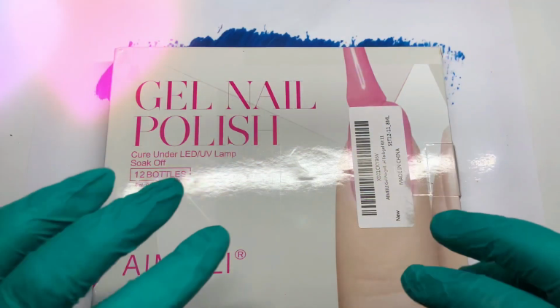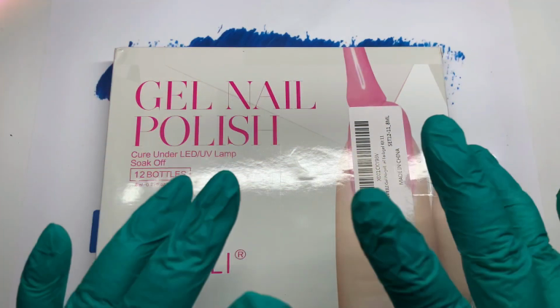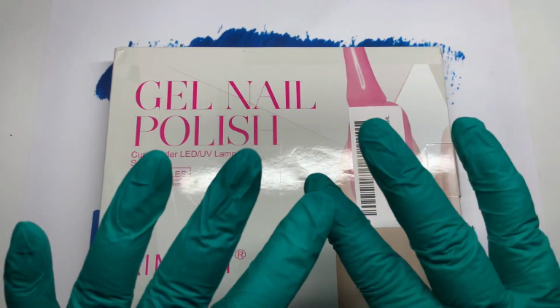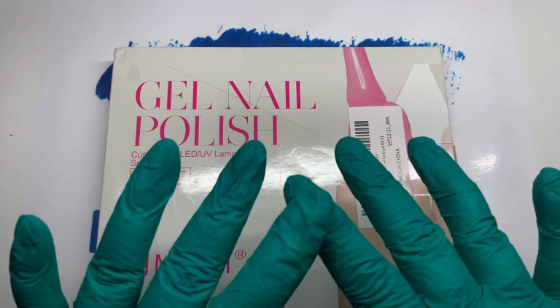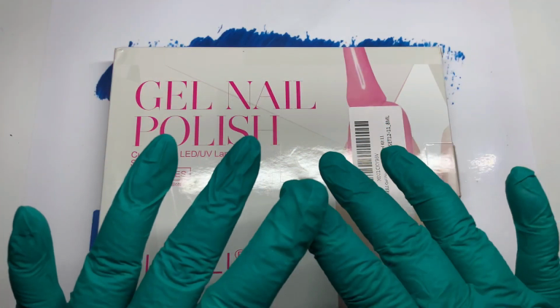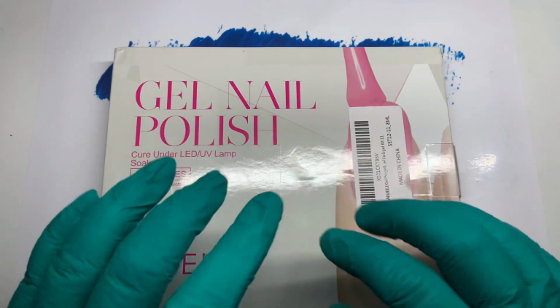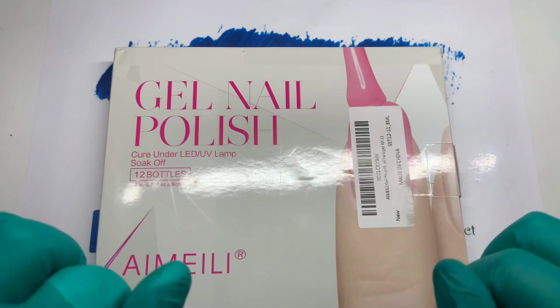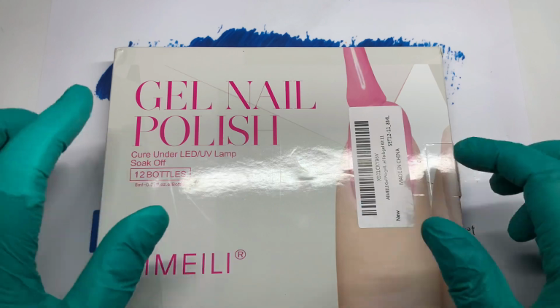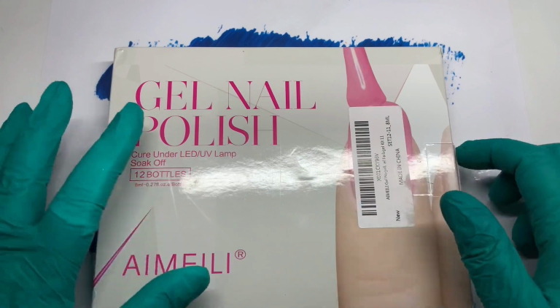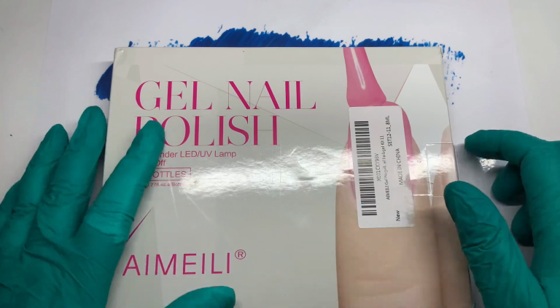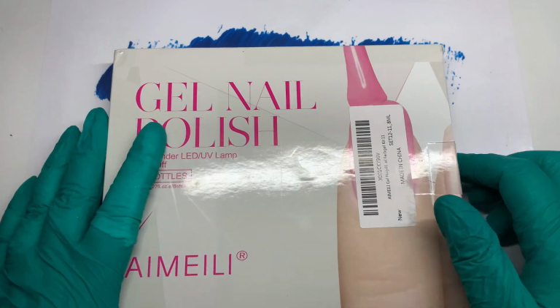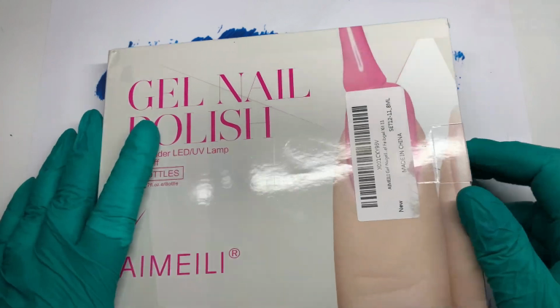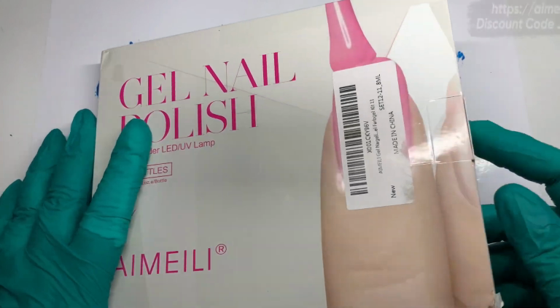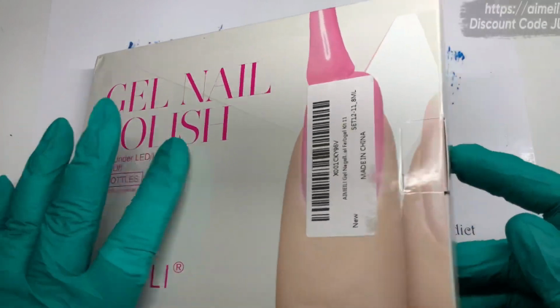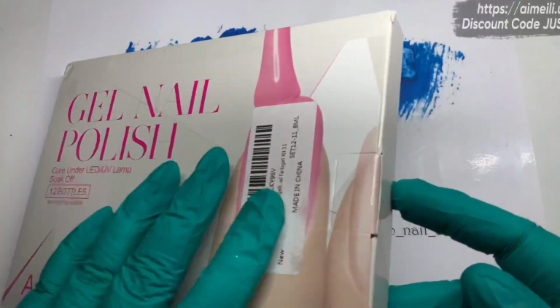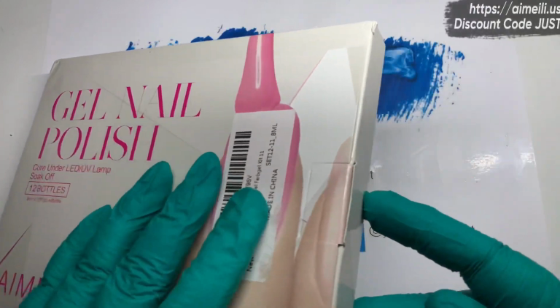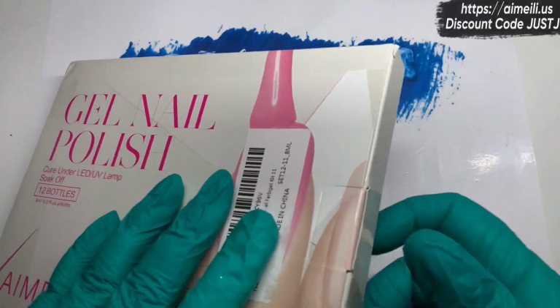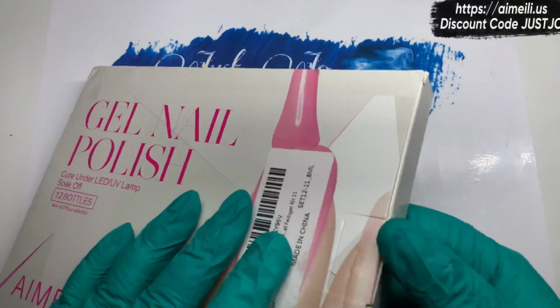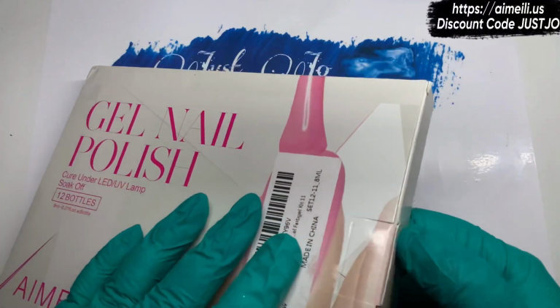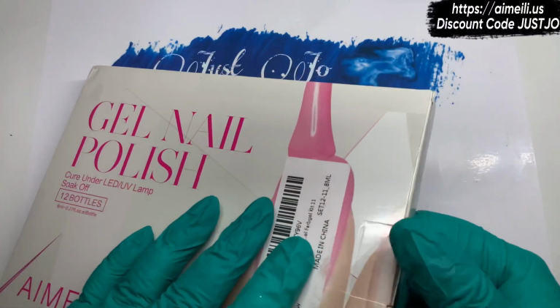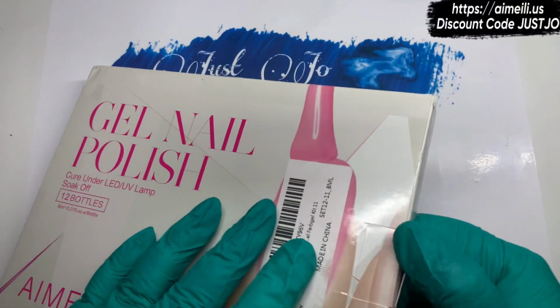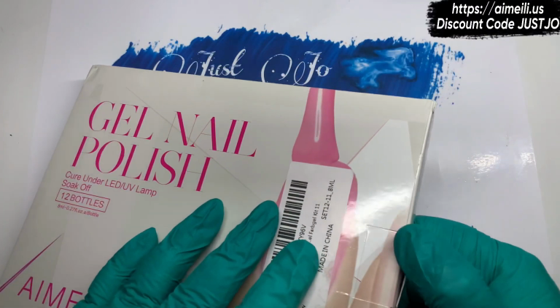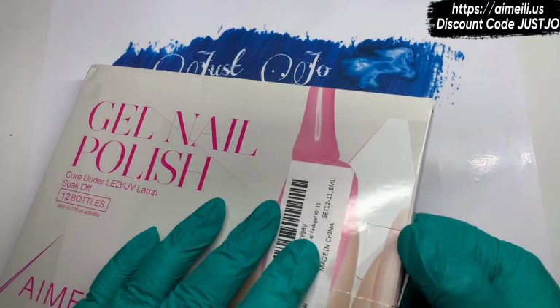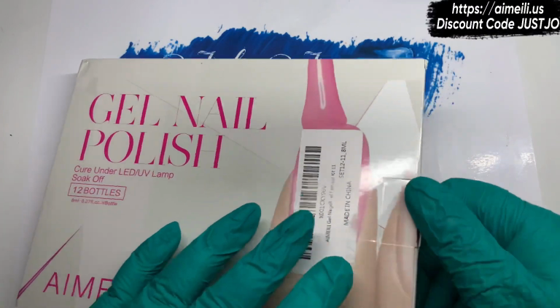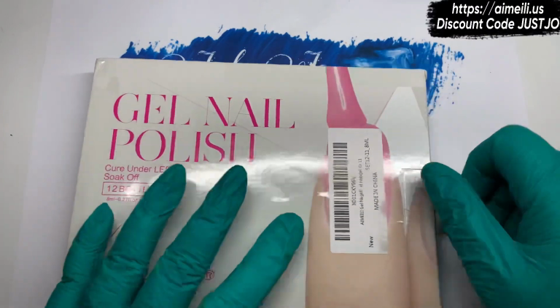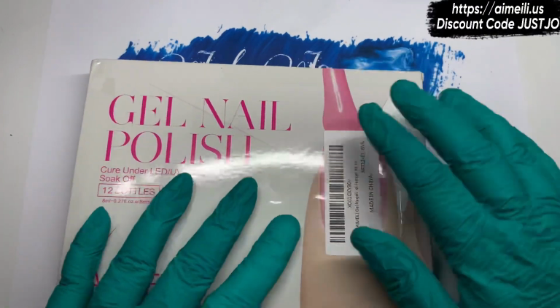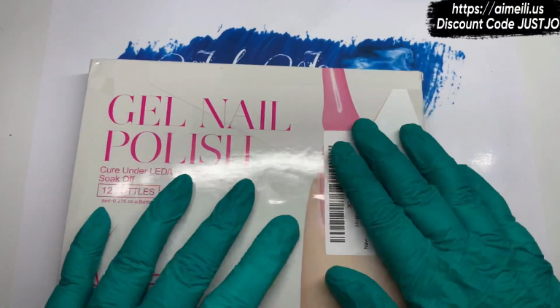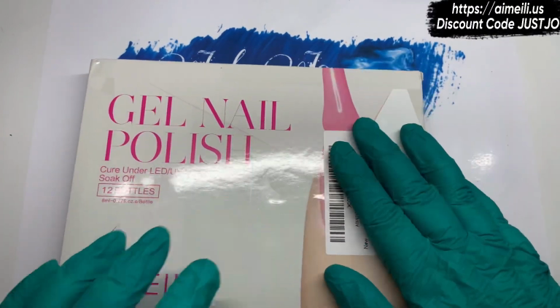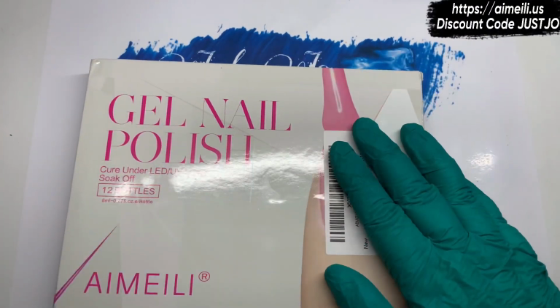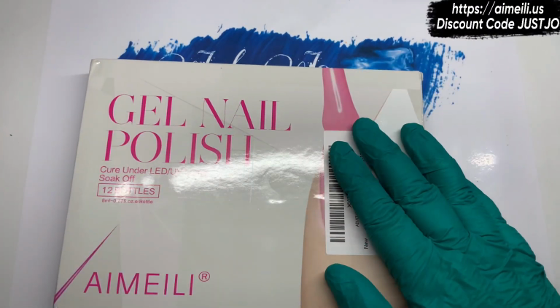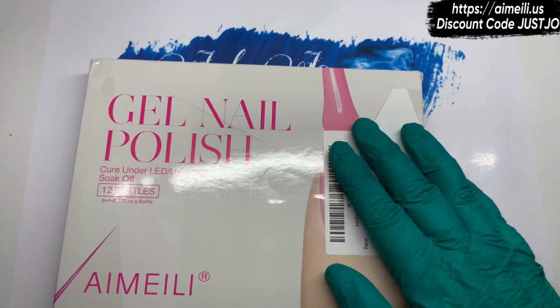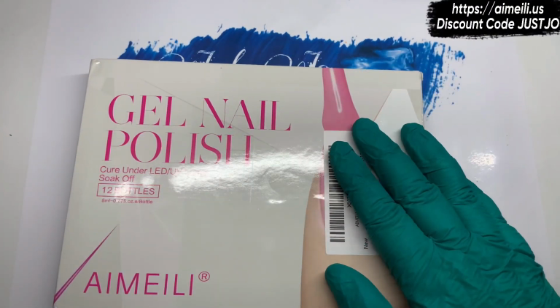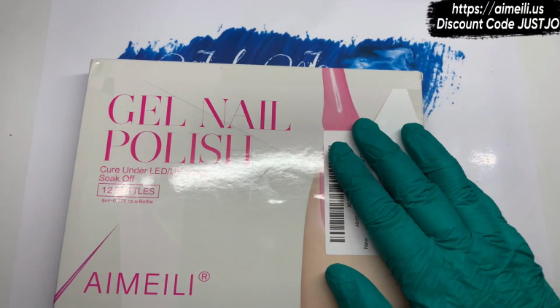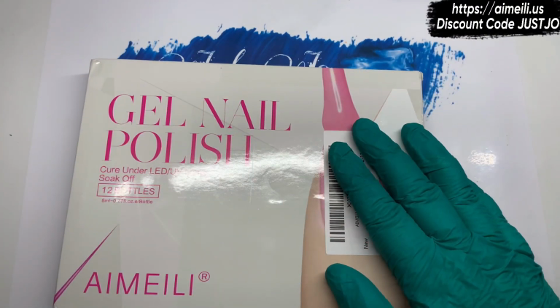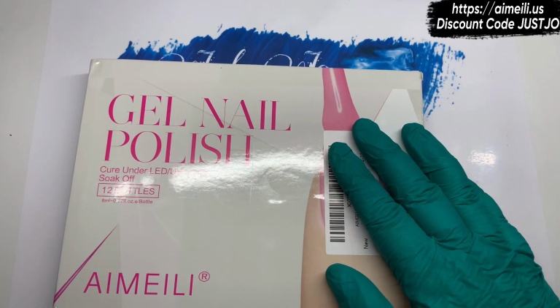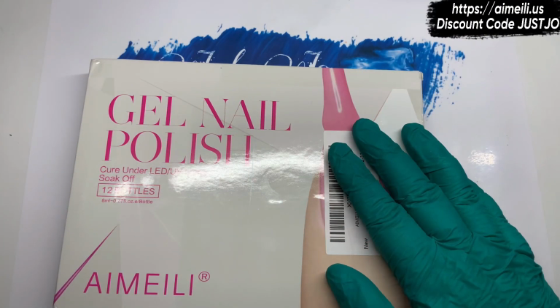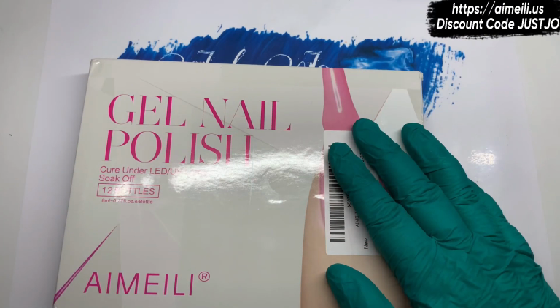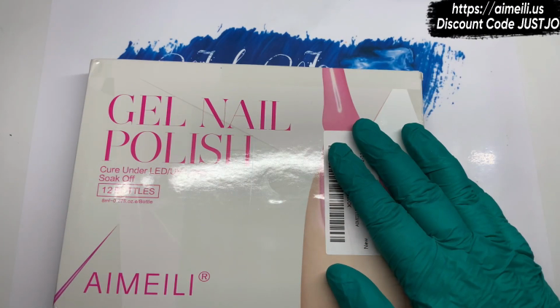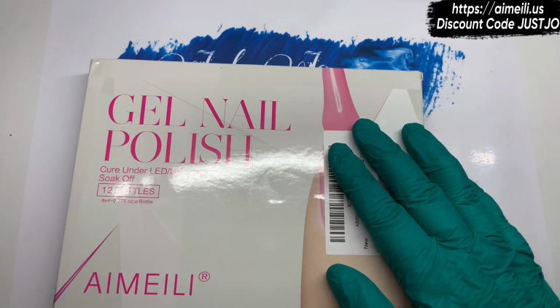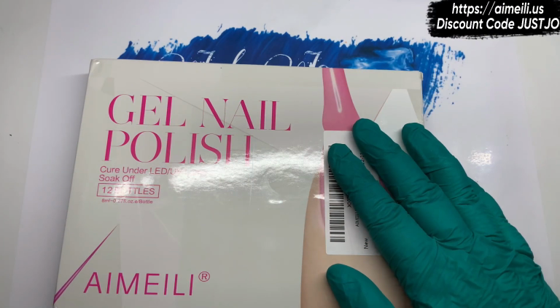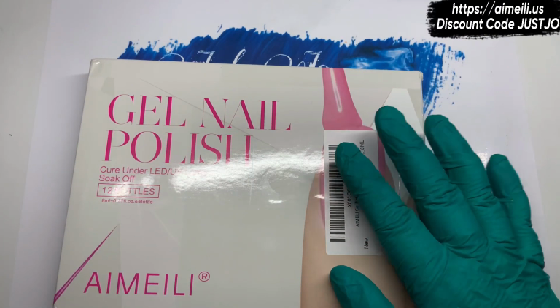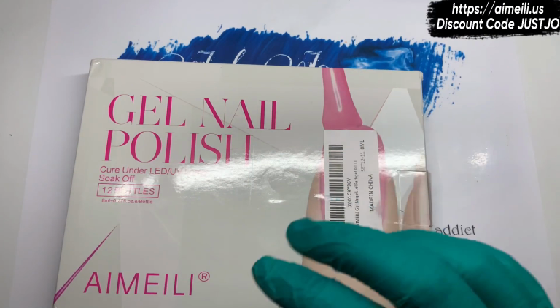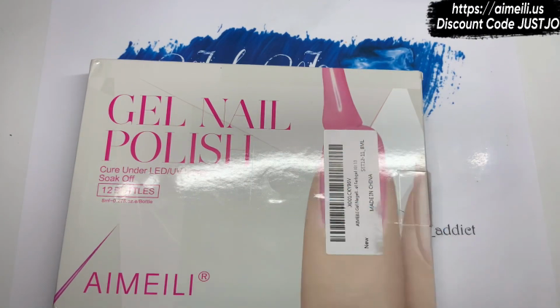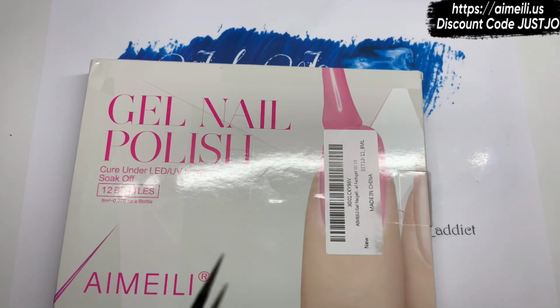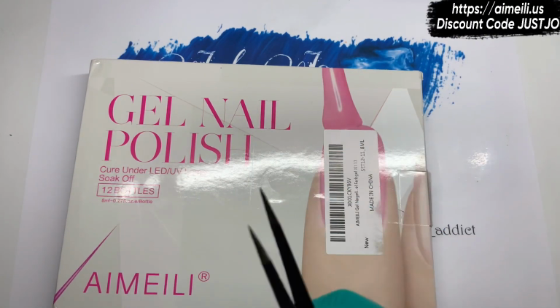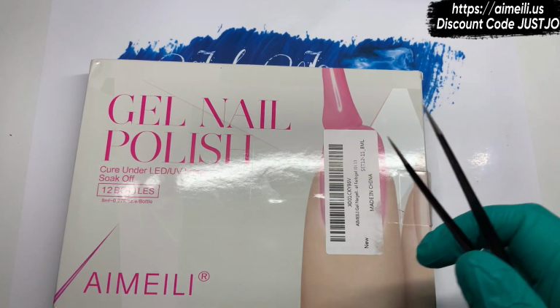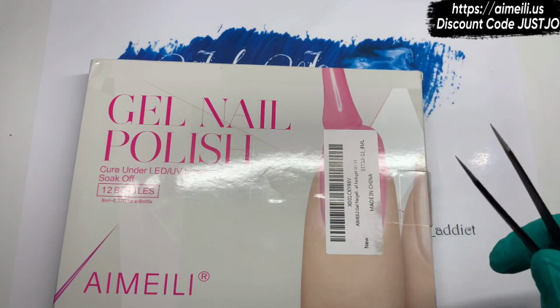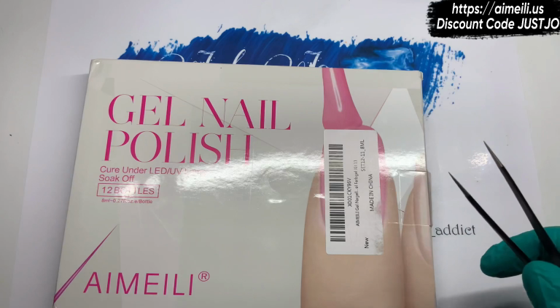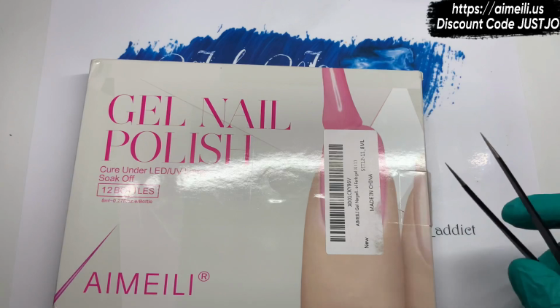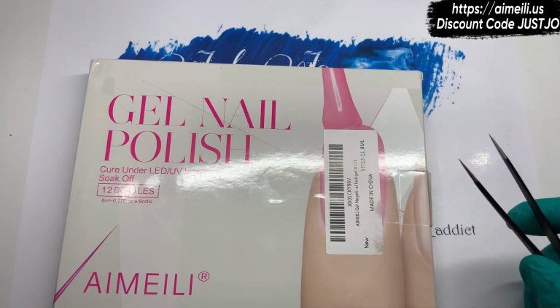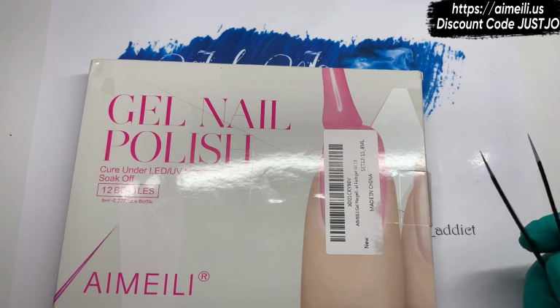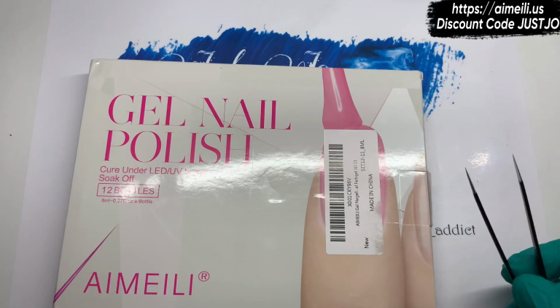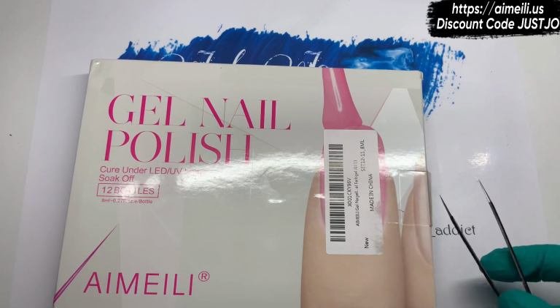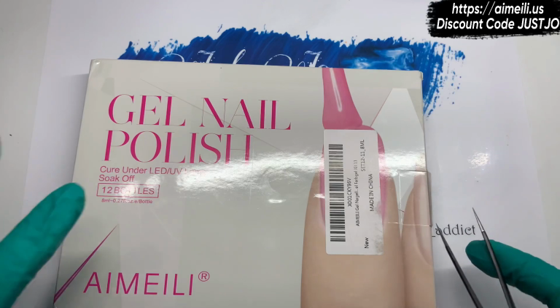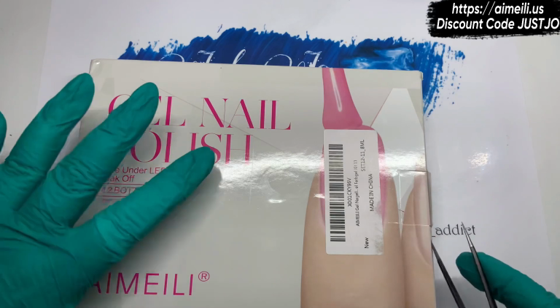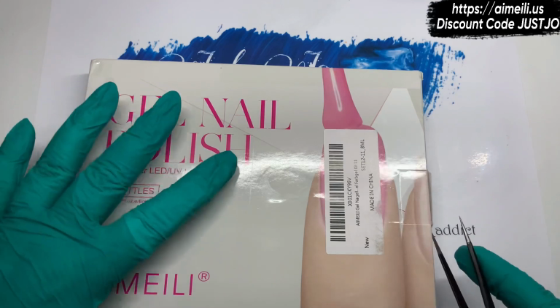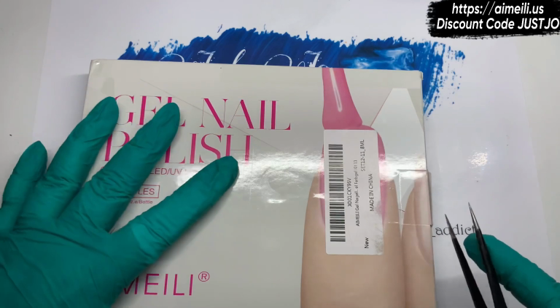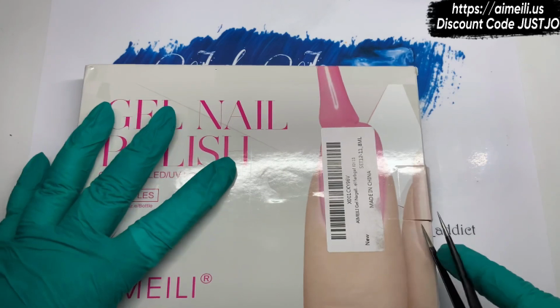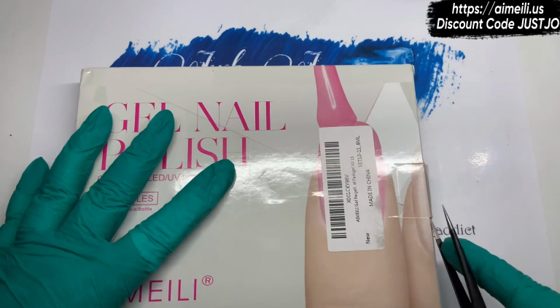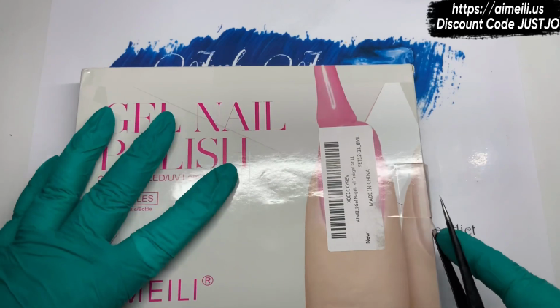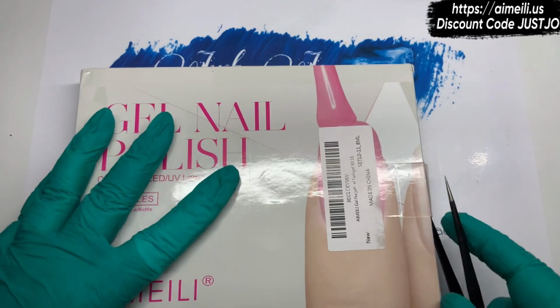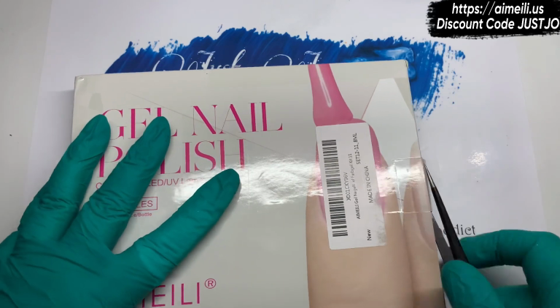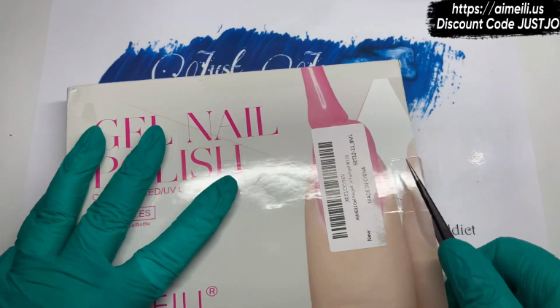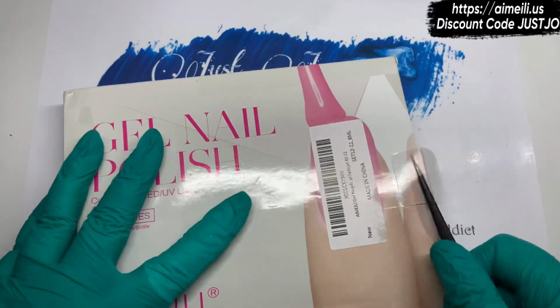Hi, welcome back to another video. We have got some gel polishes that have arrived from Imelie.